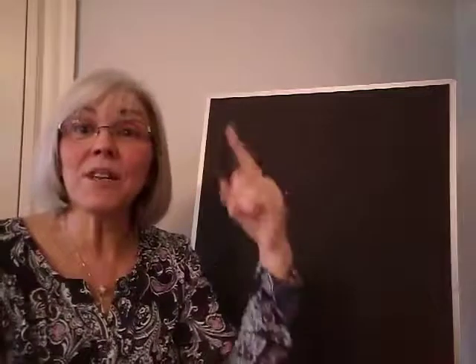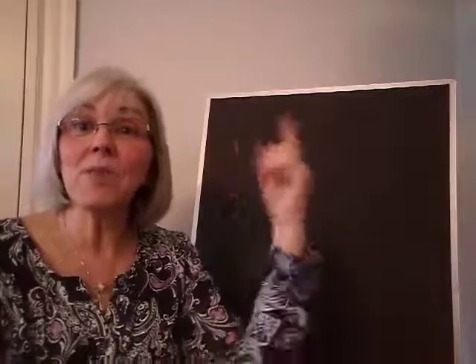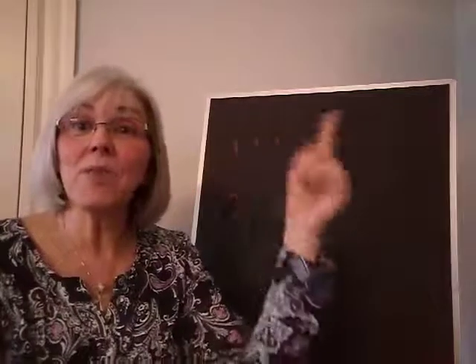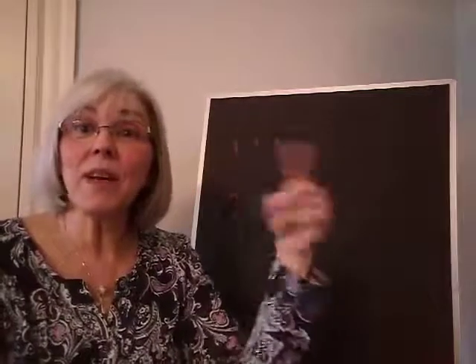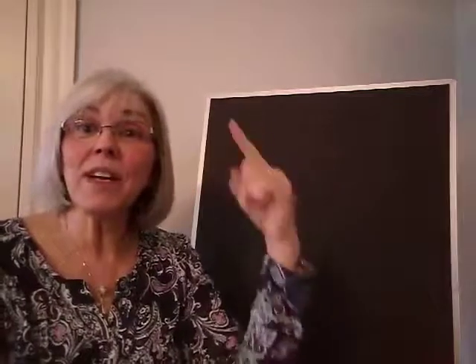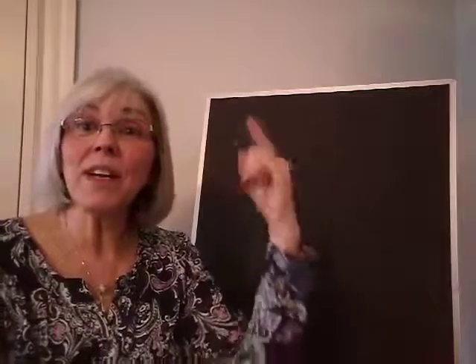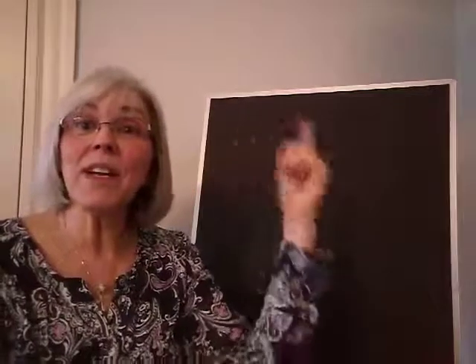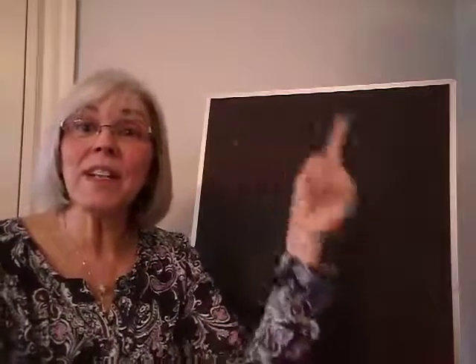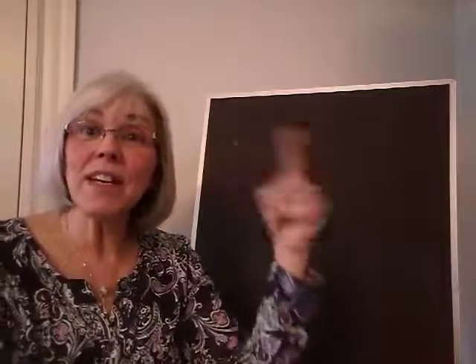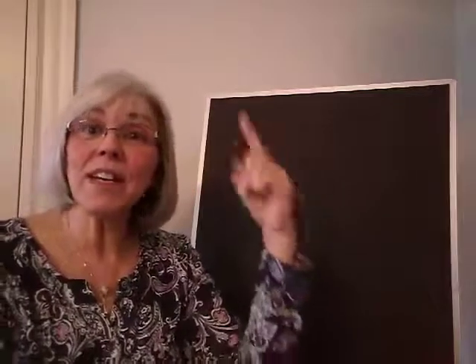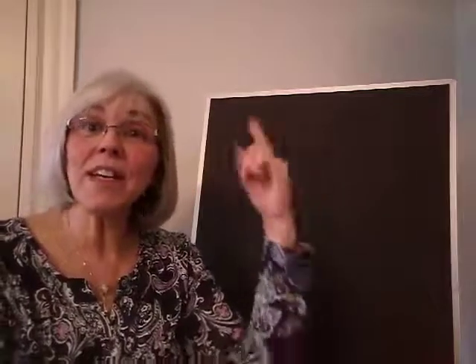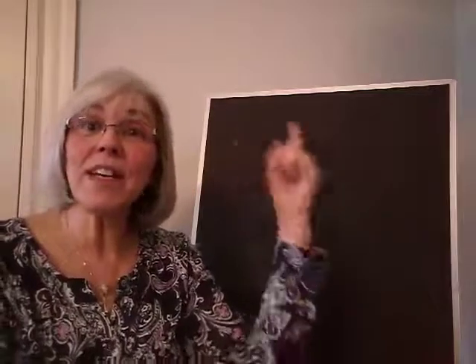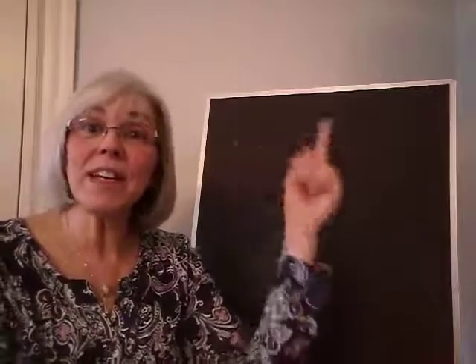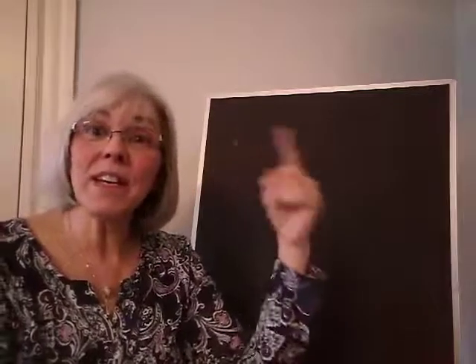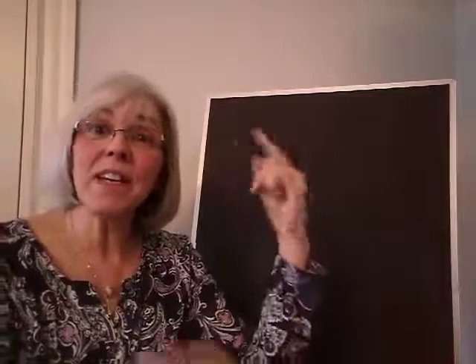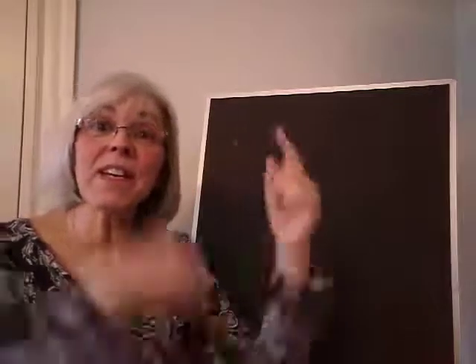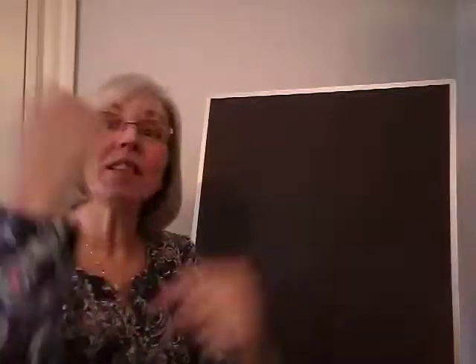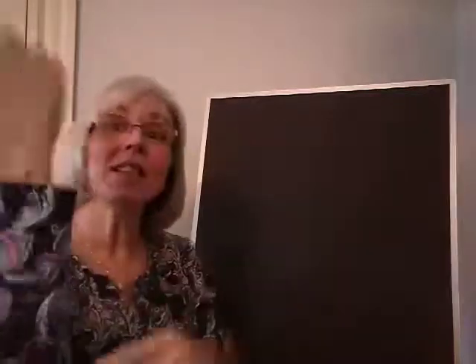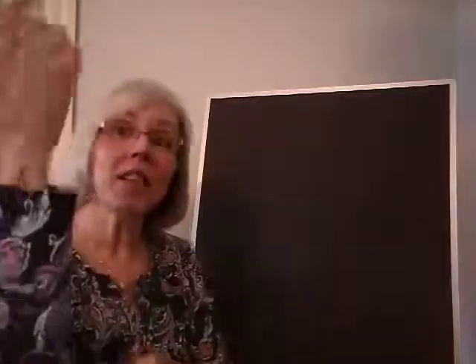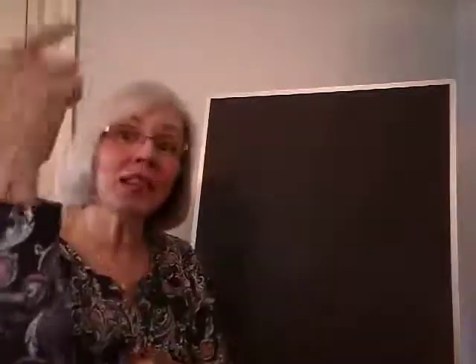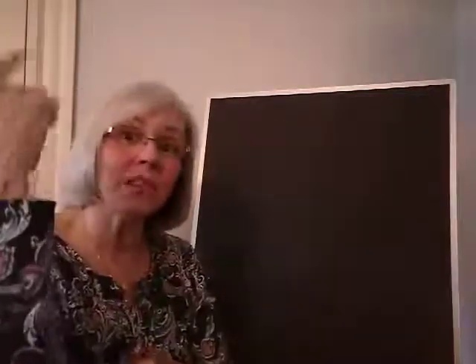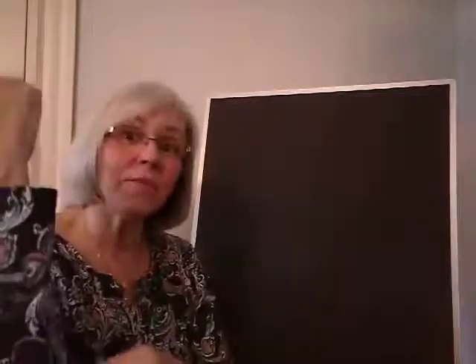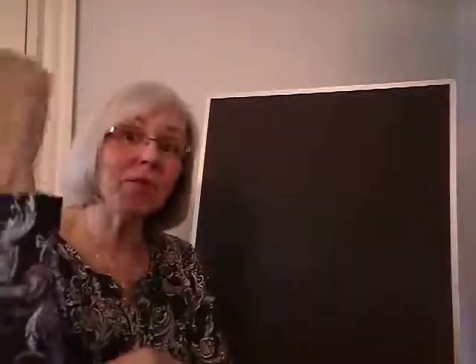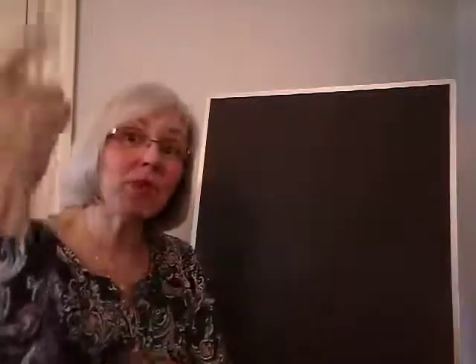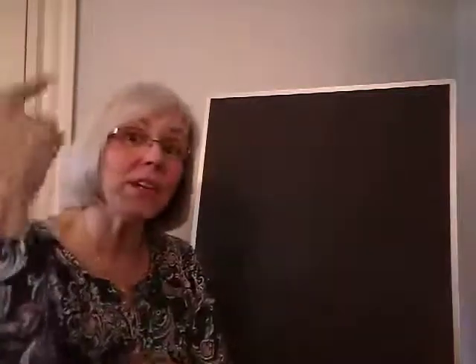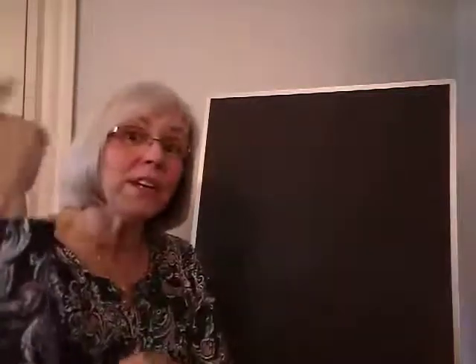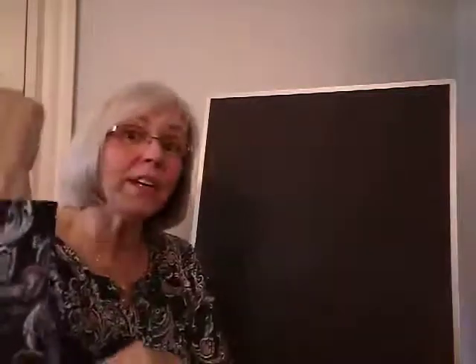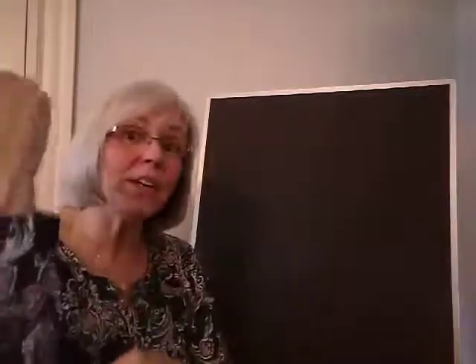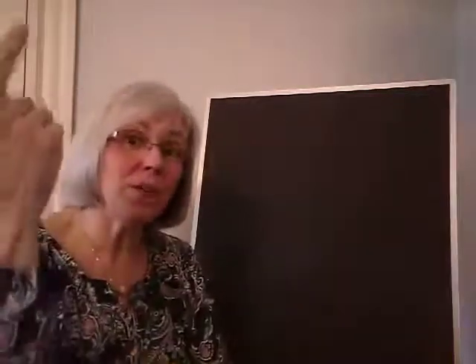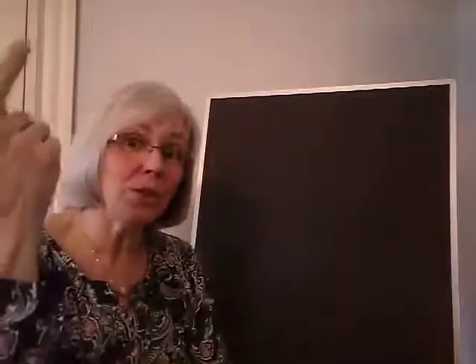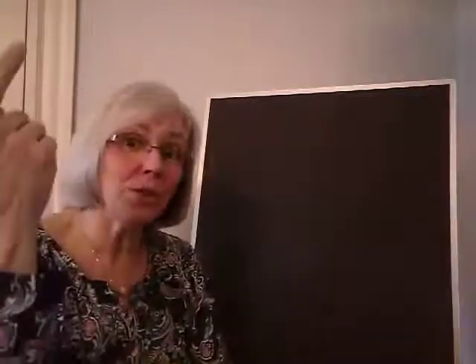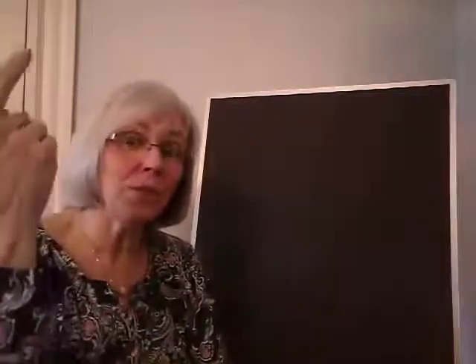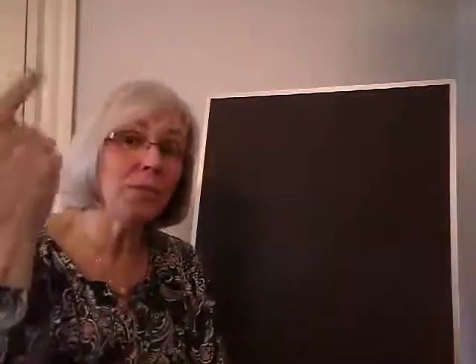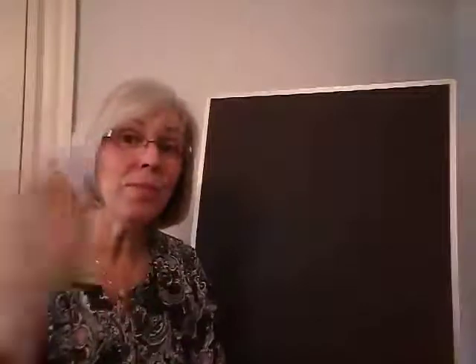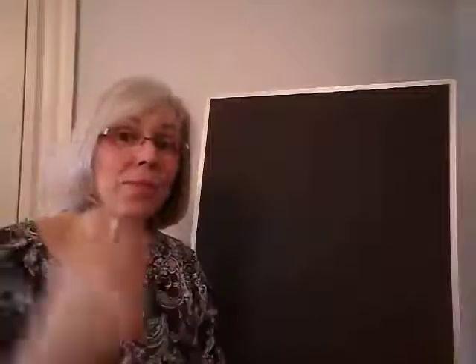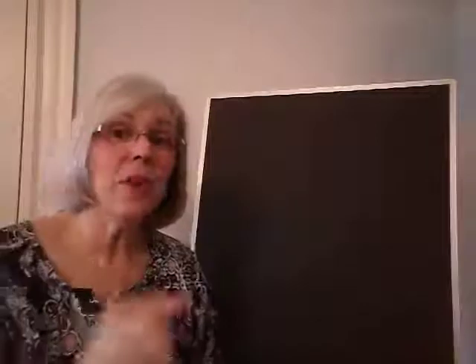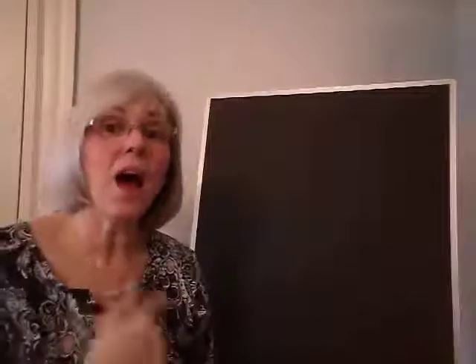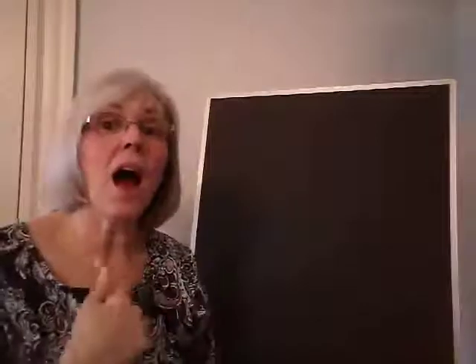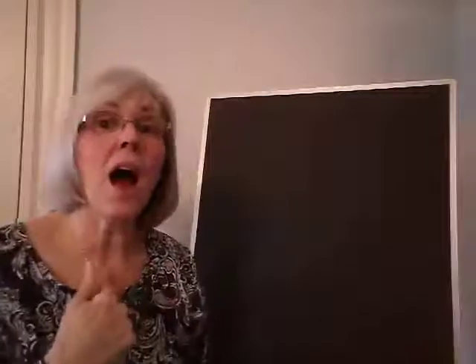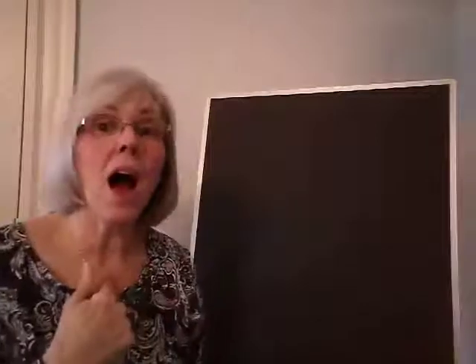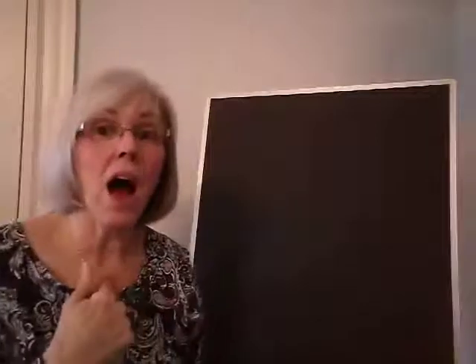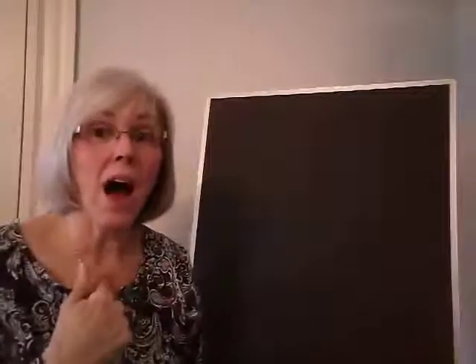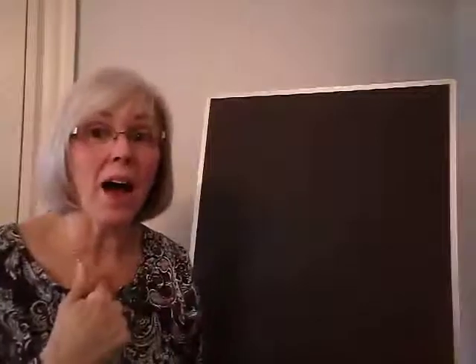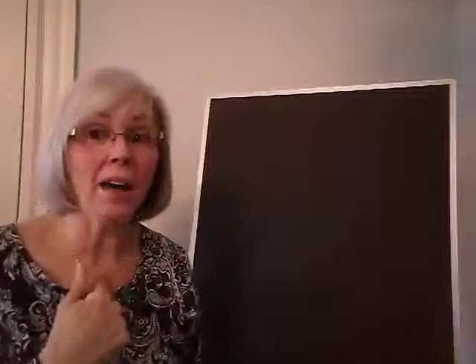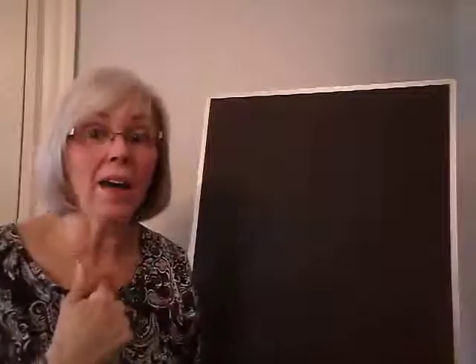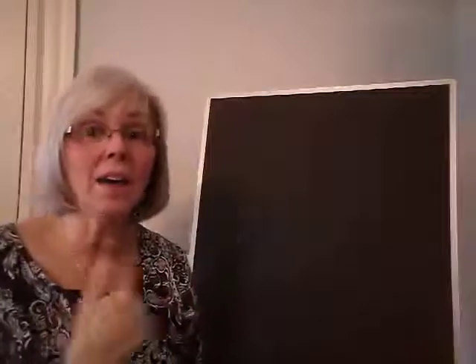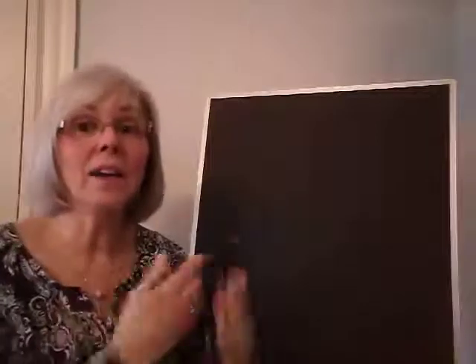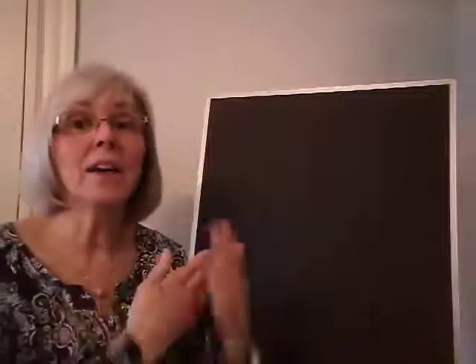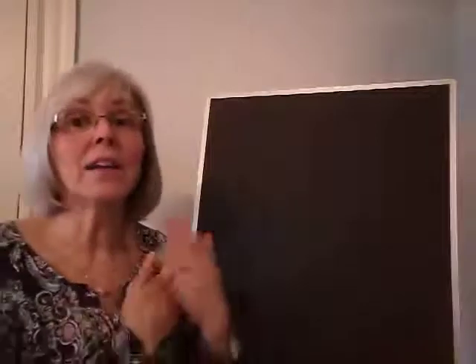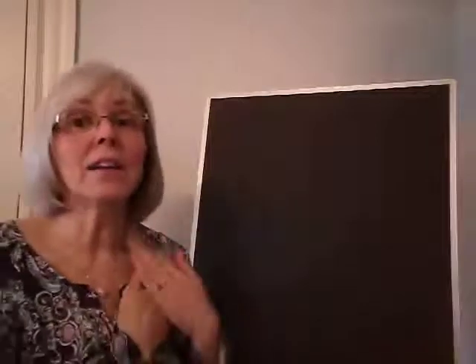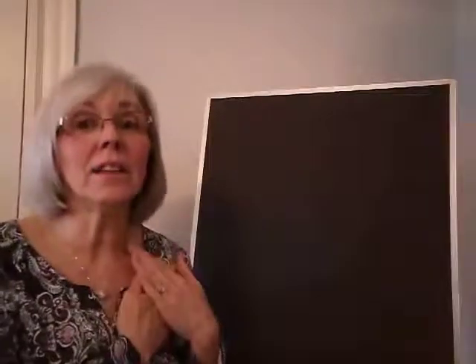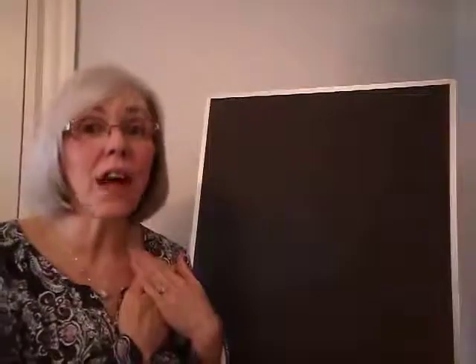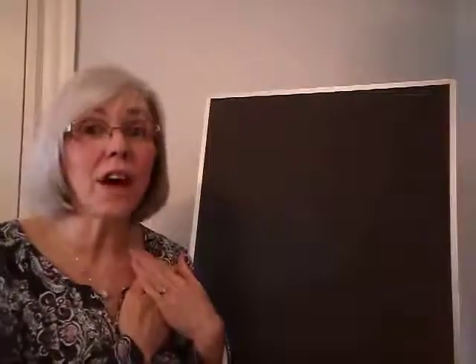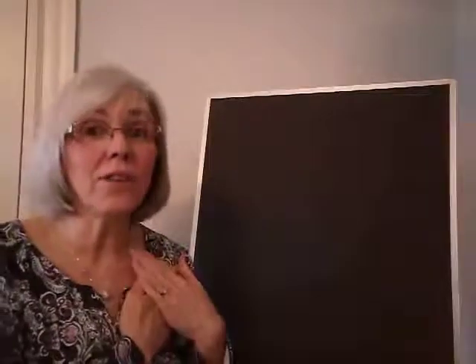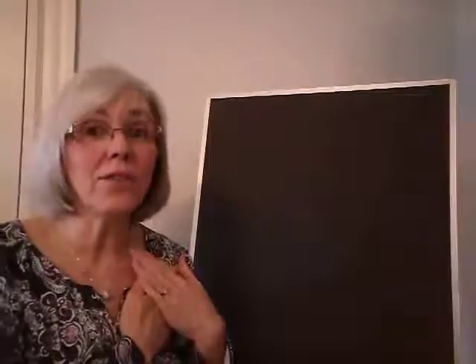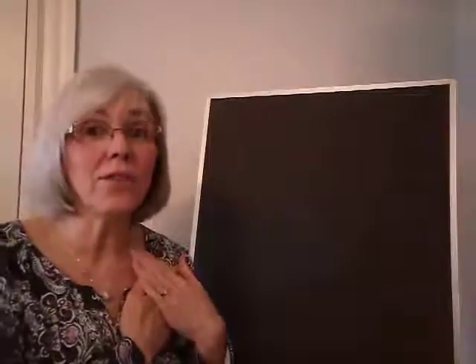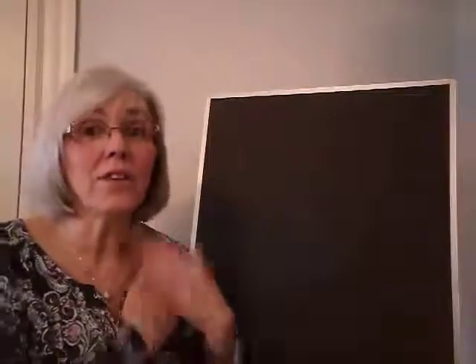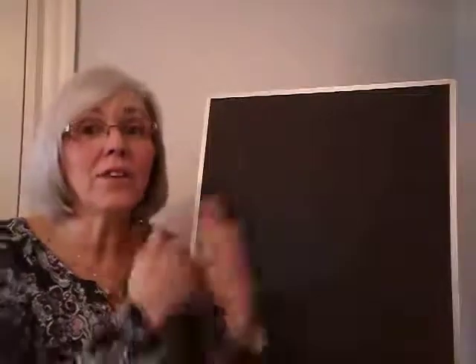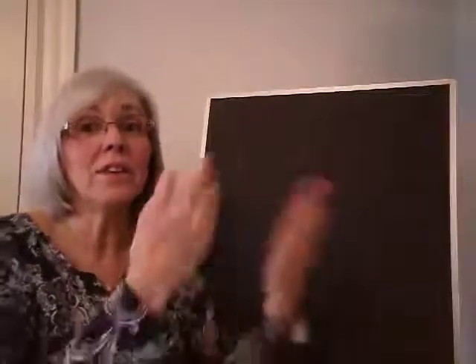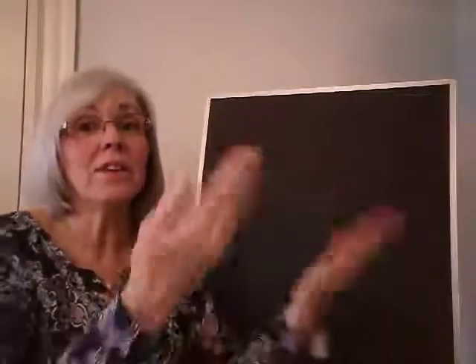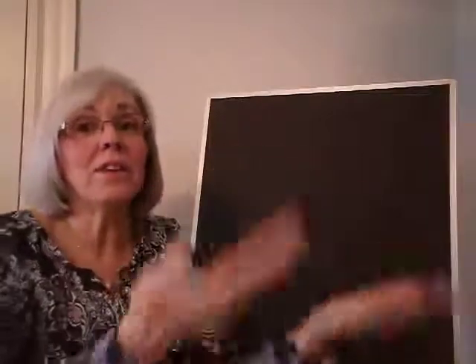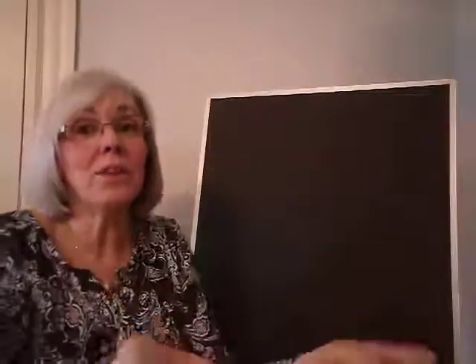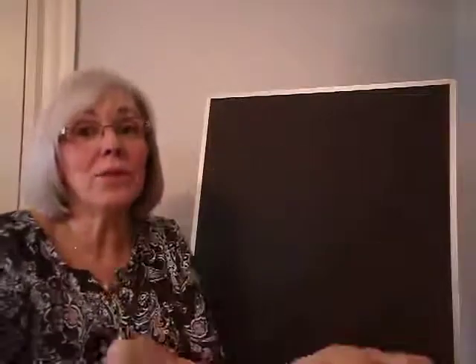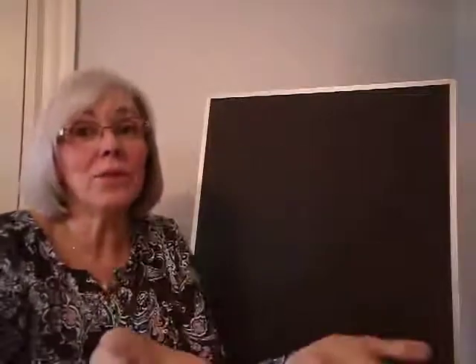Skinnamarink-a-dink-a-dink, skinnamarink-a-do, I love you.